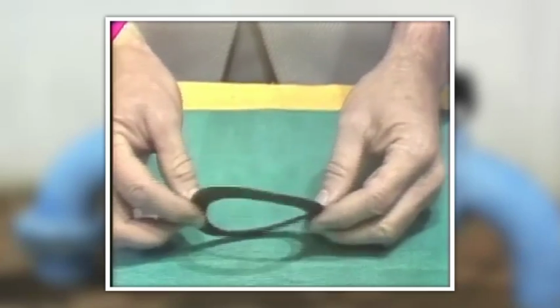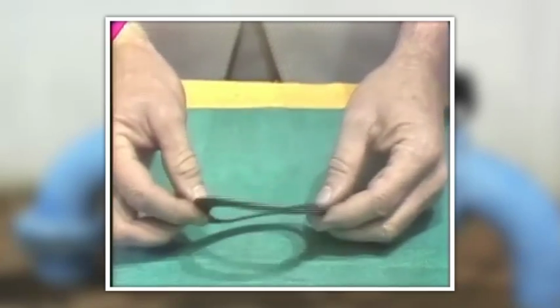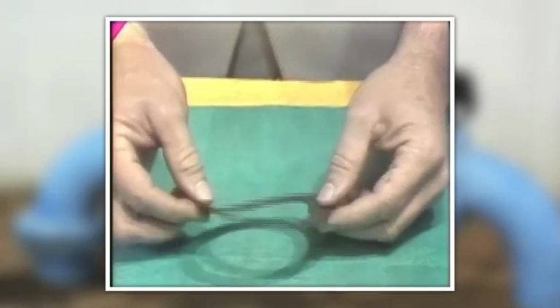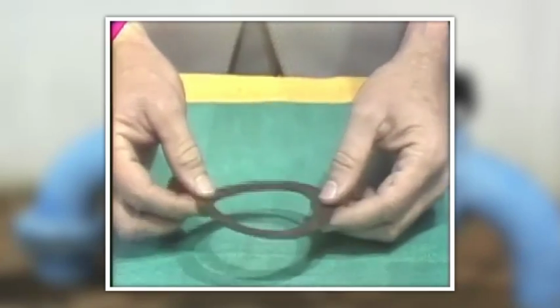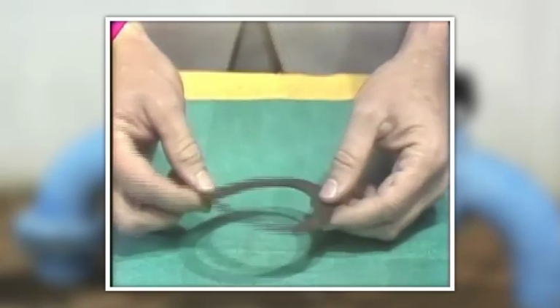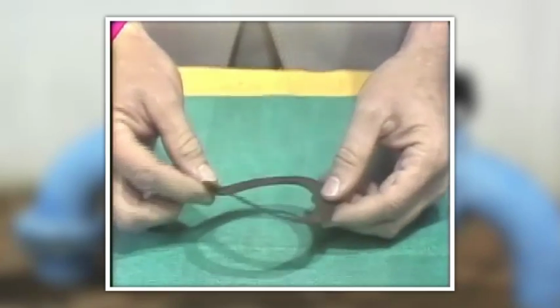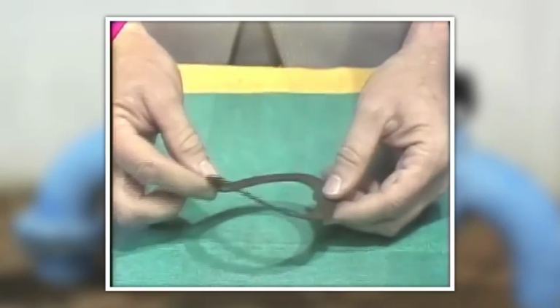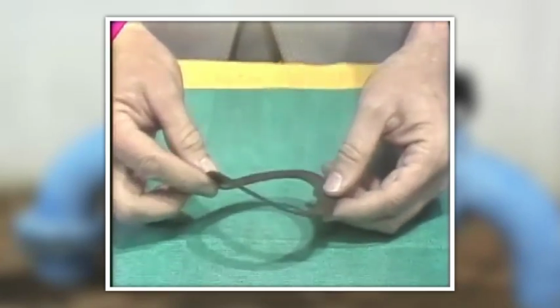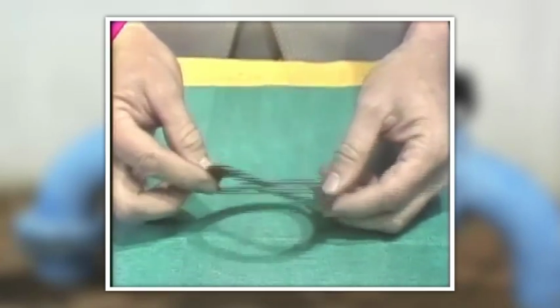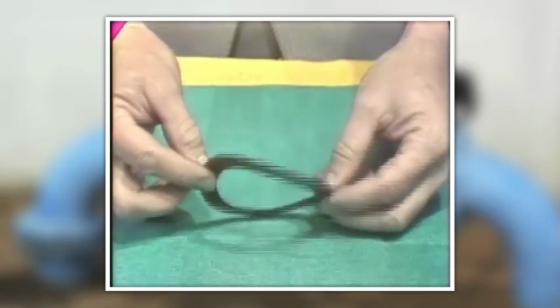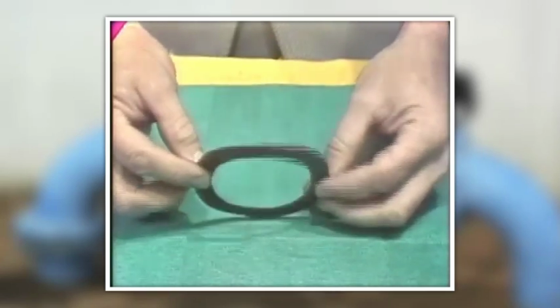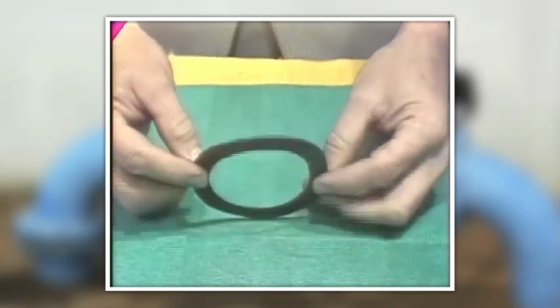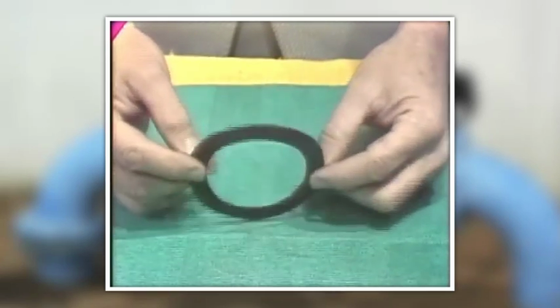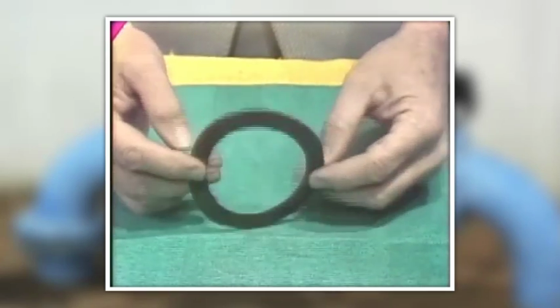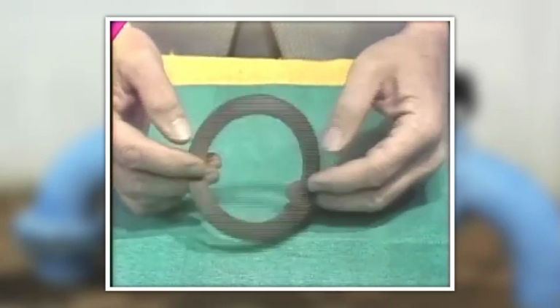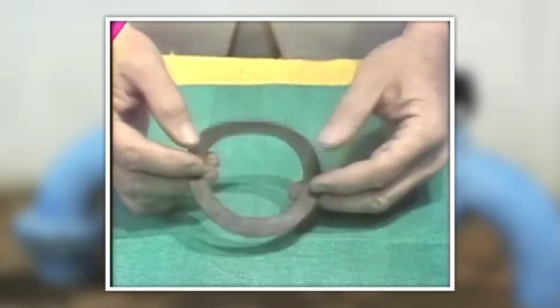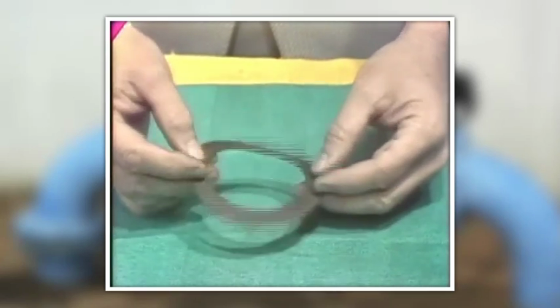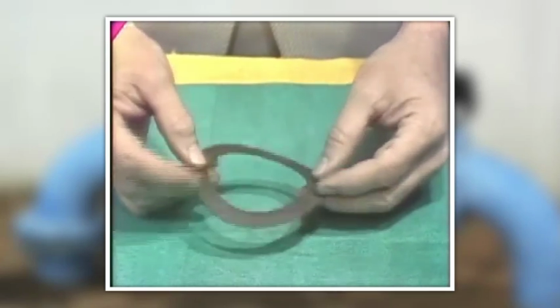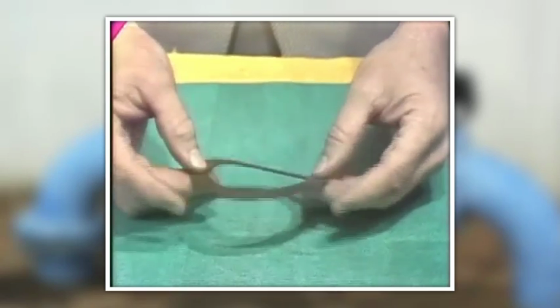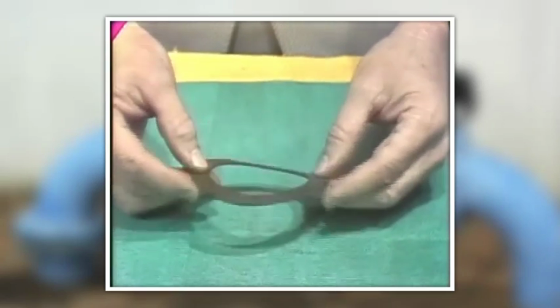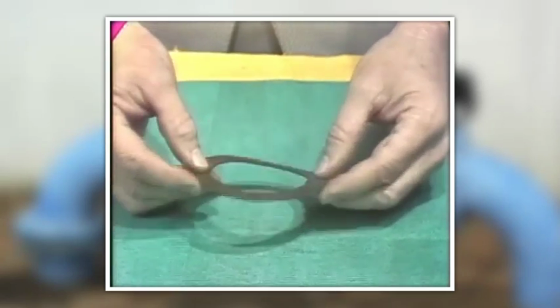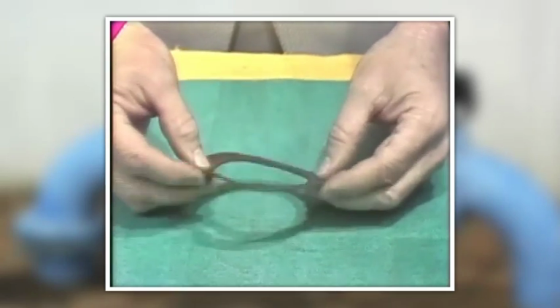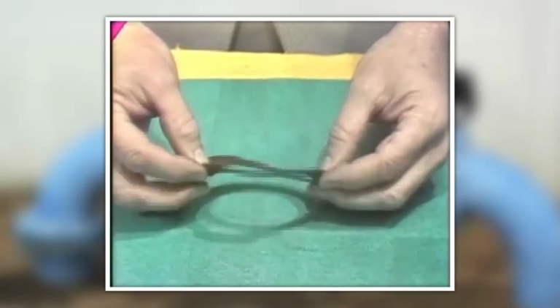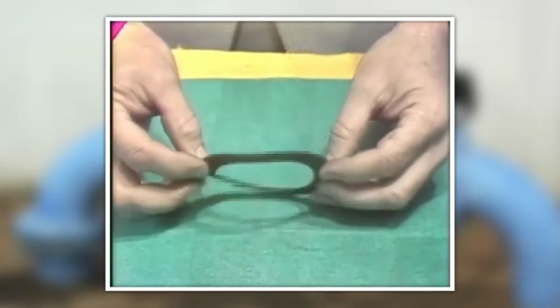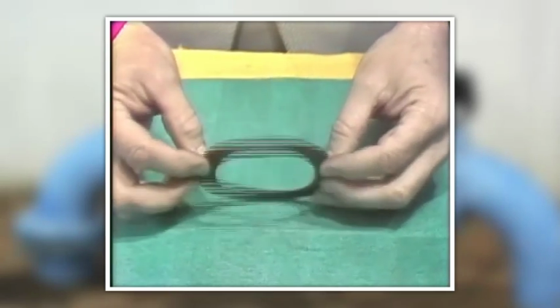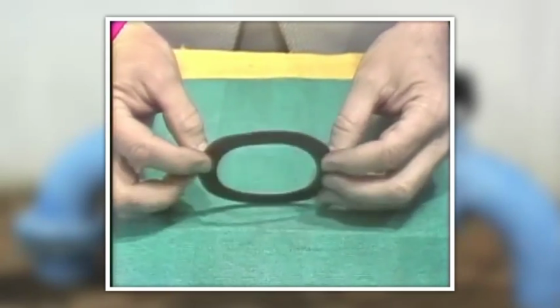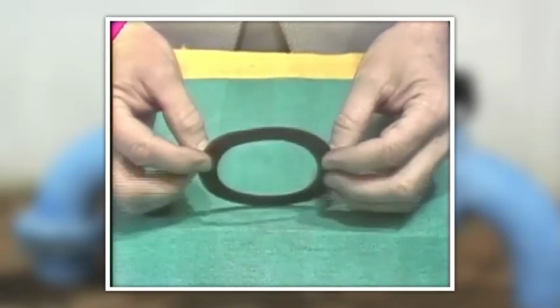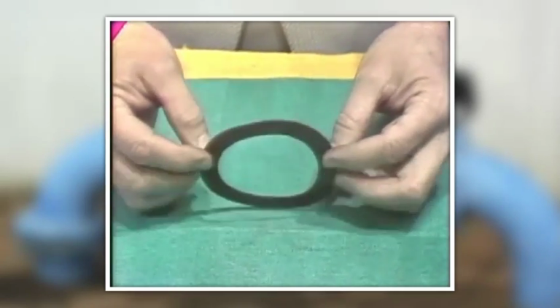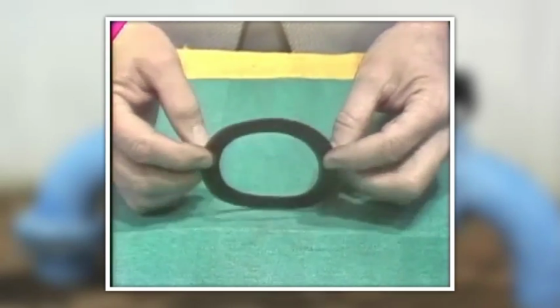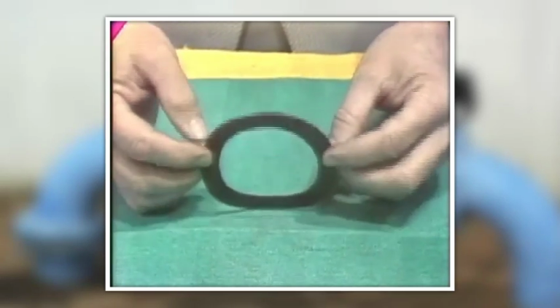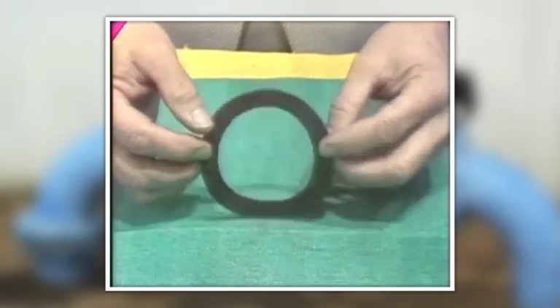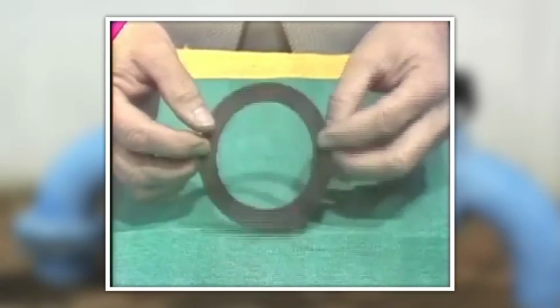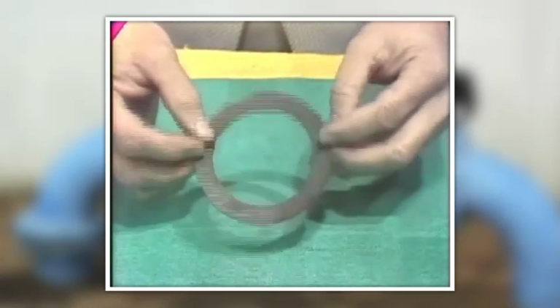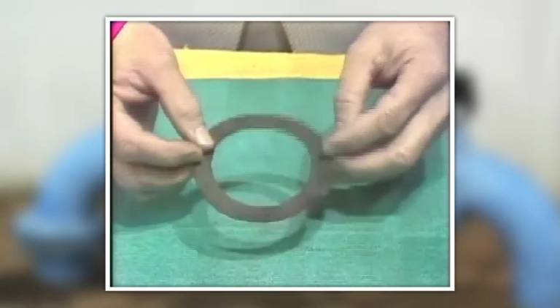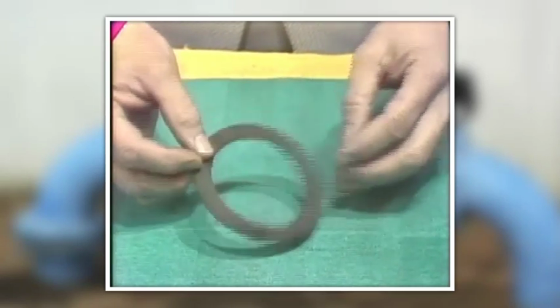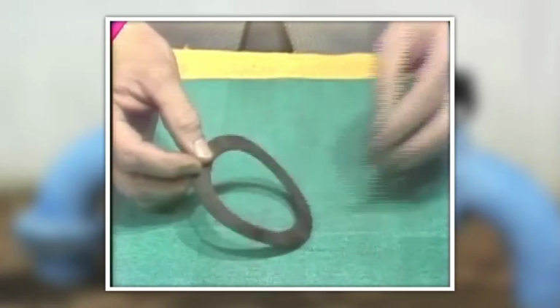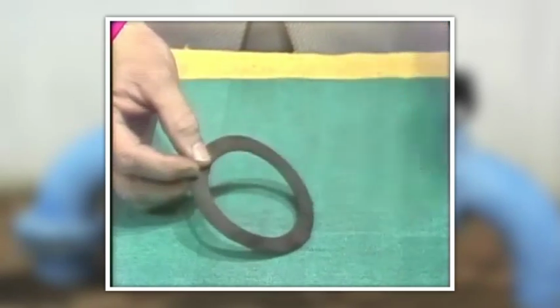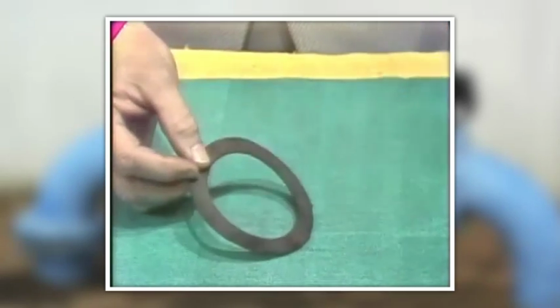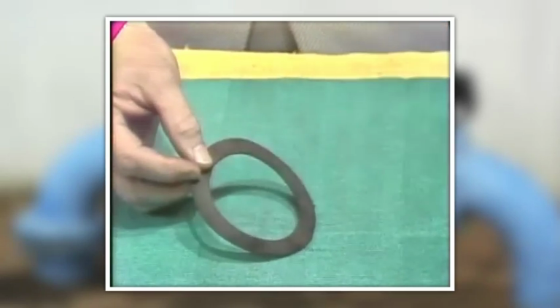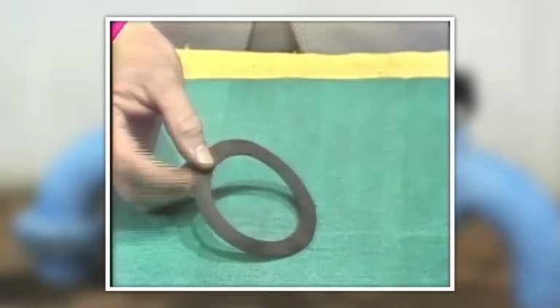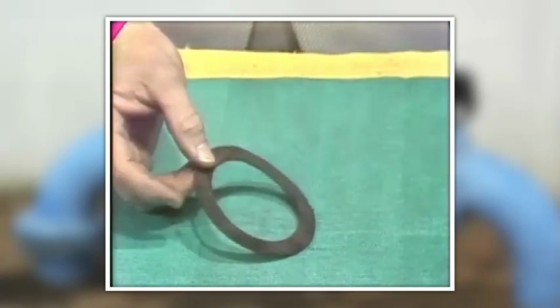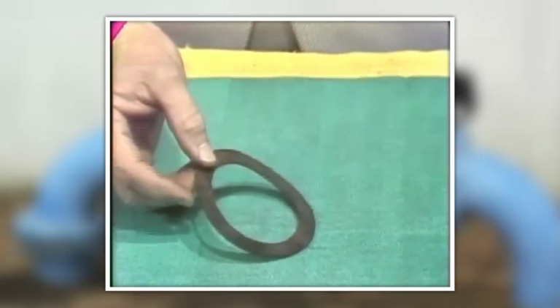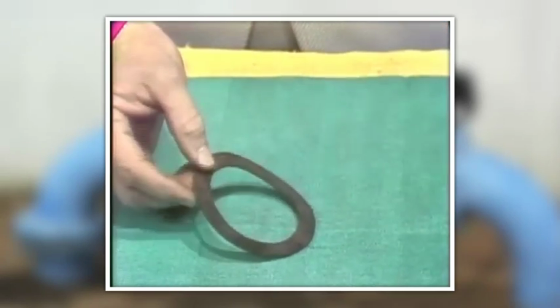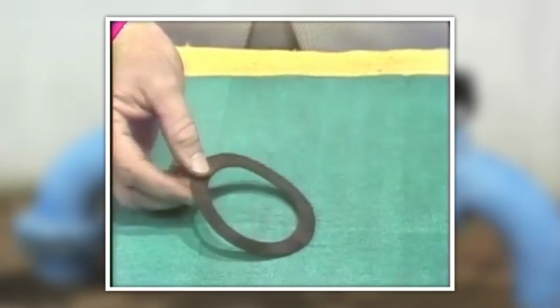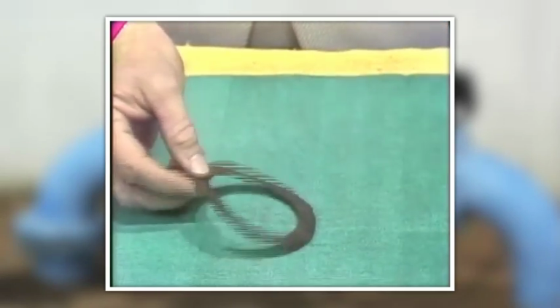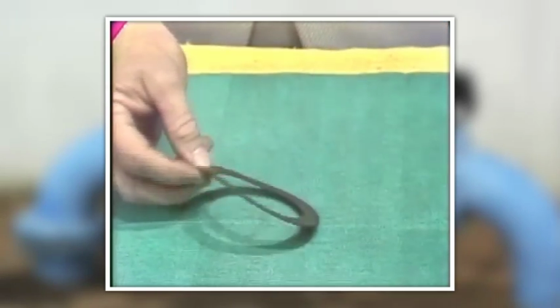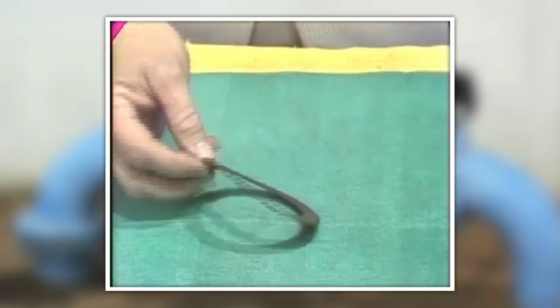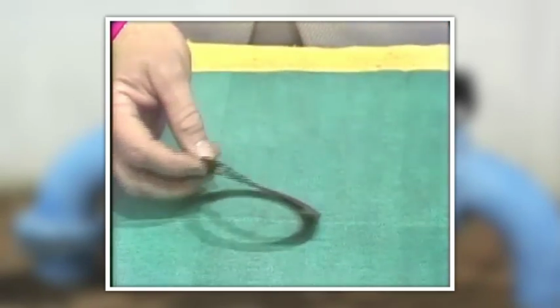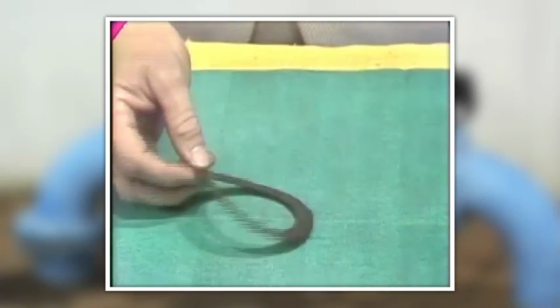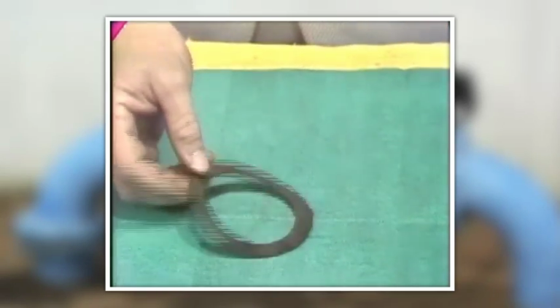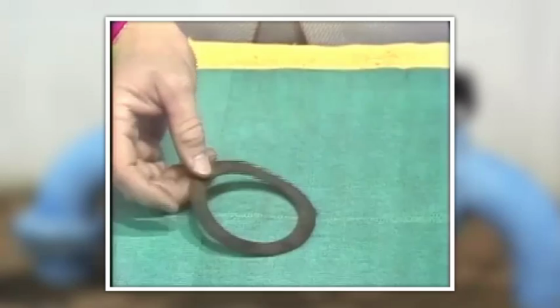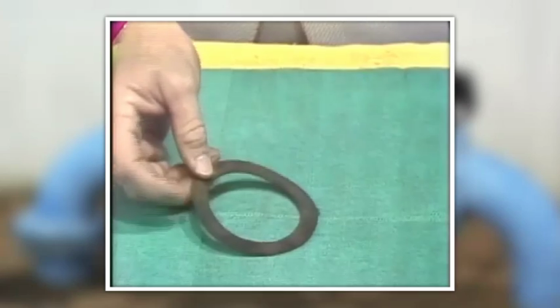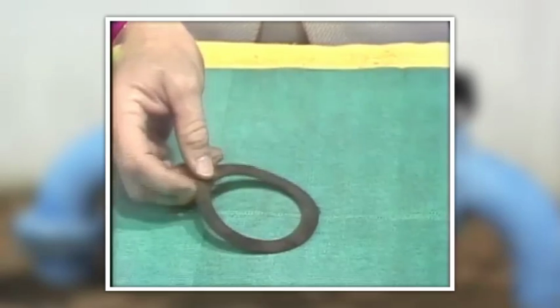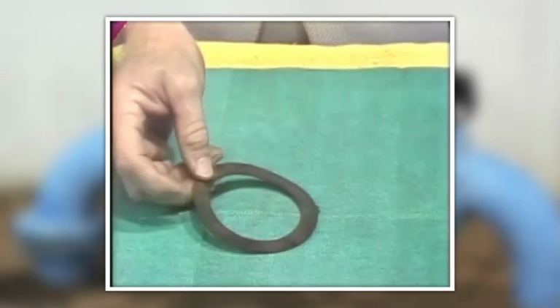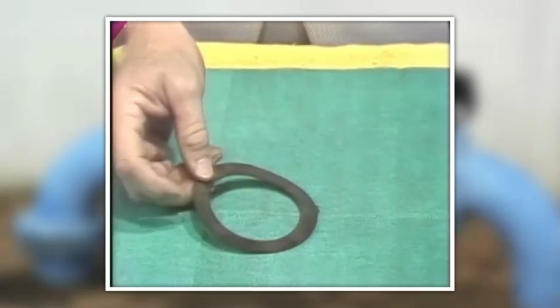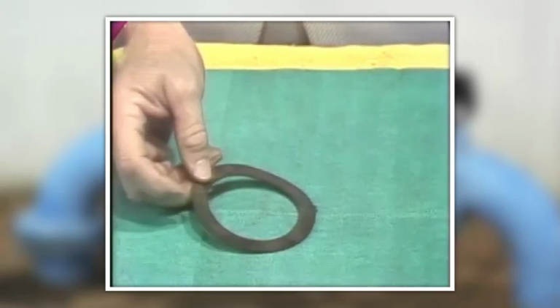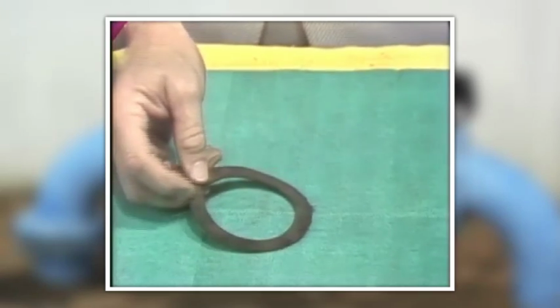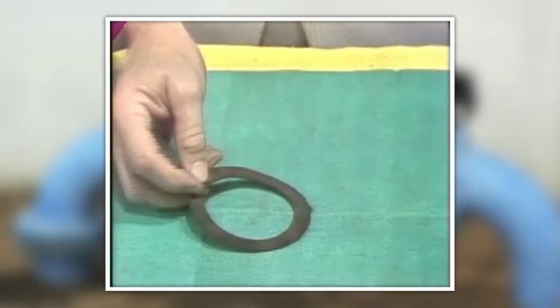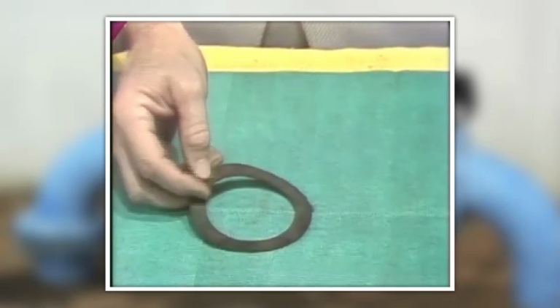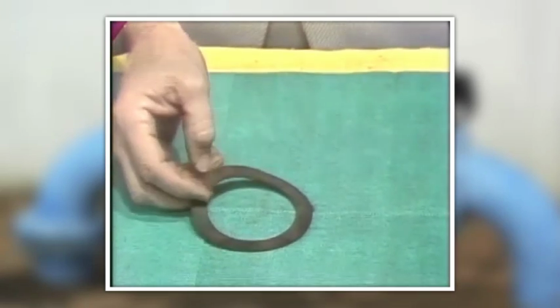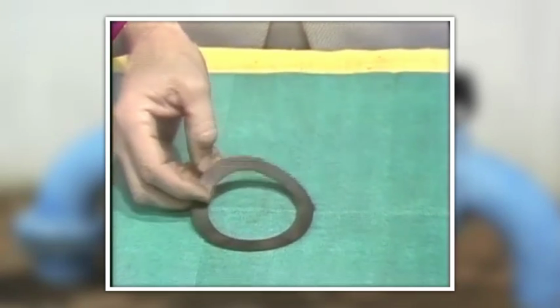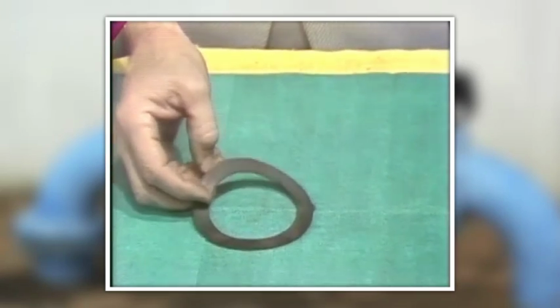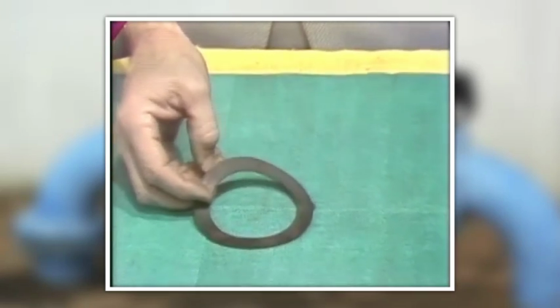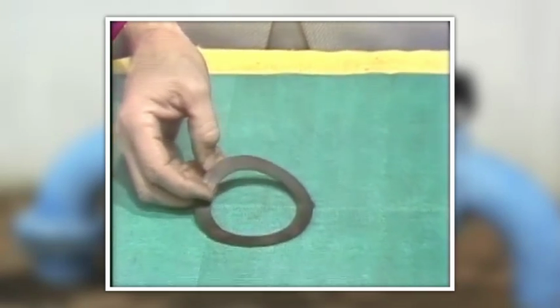Gaskets like this are also used as seals. They may be made of any of a number of materials.